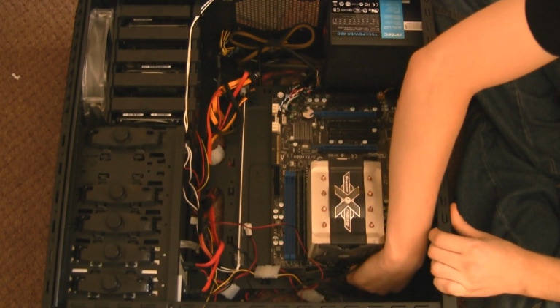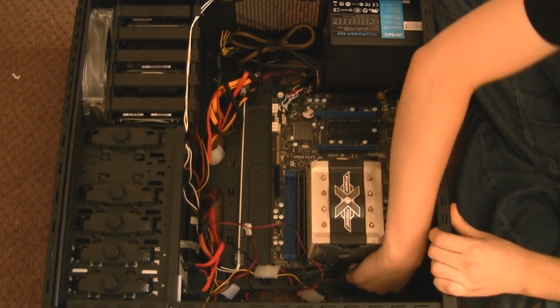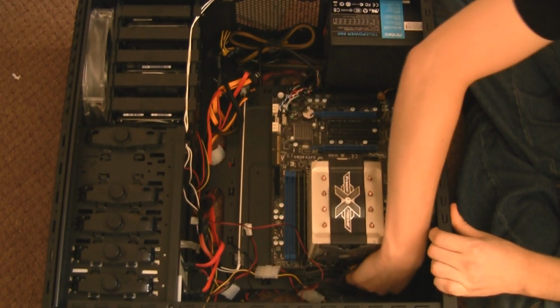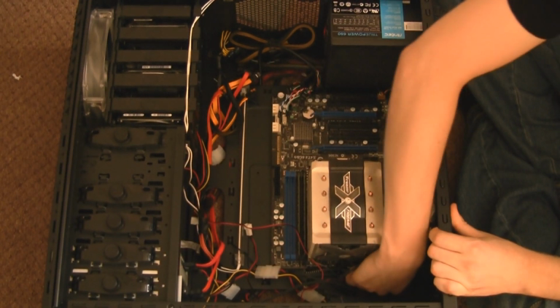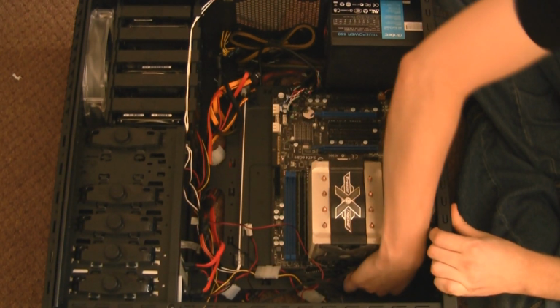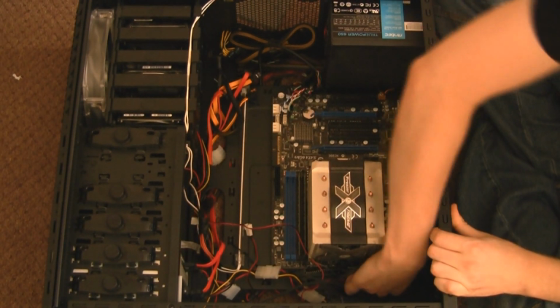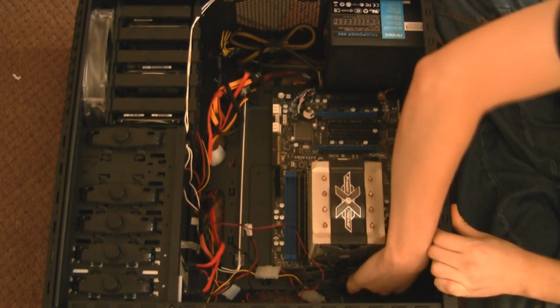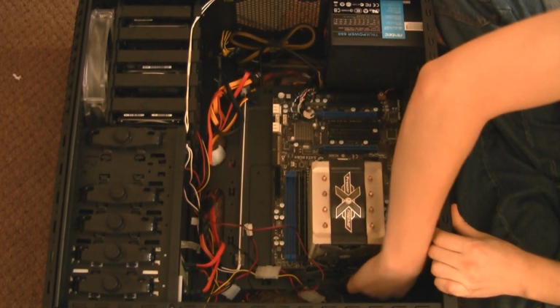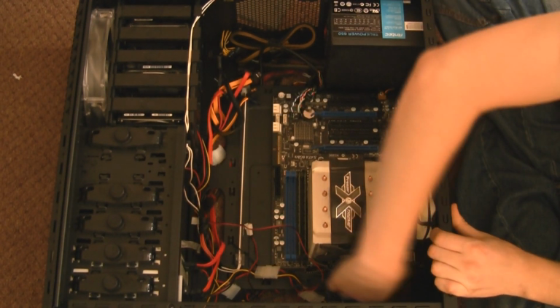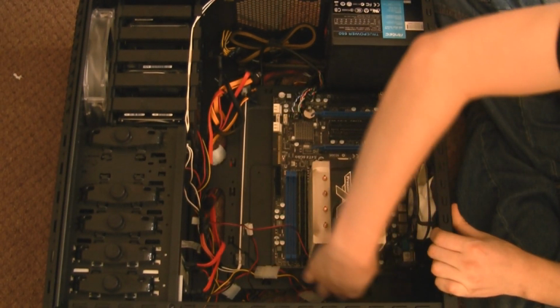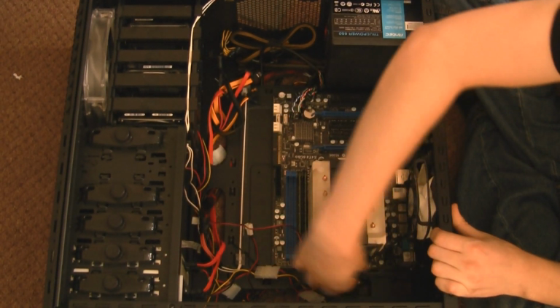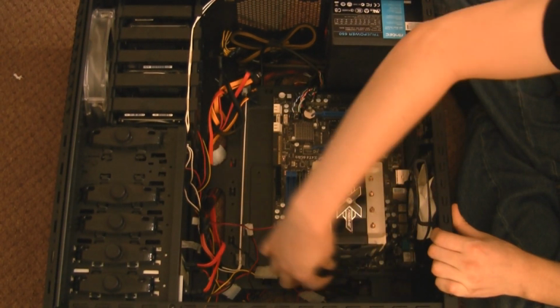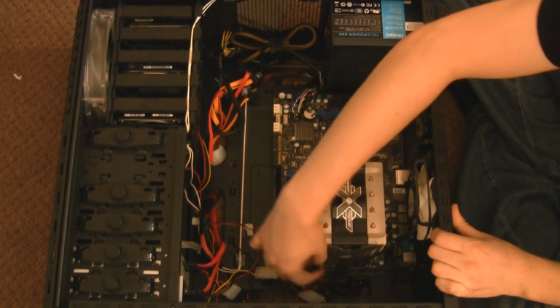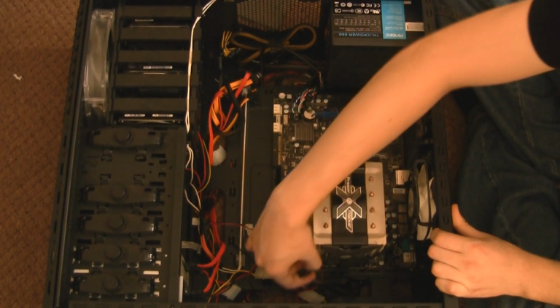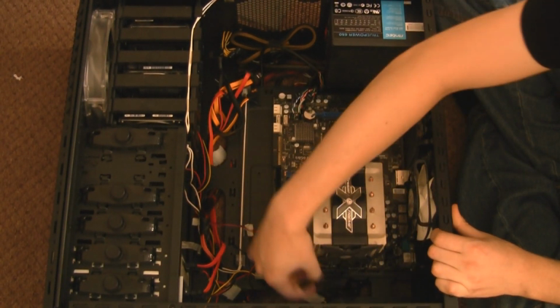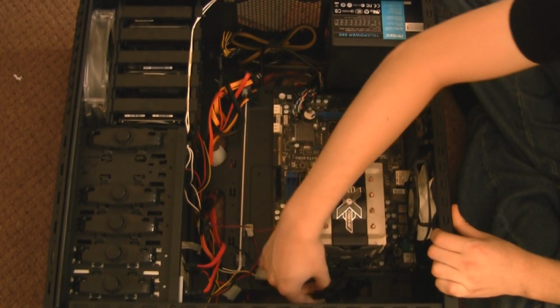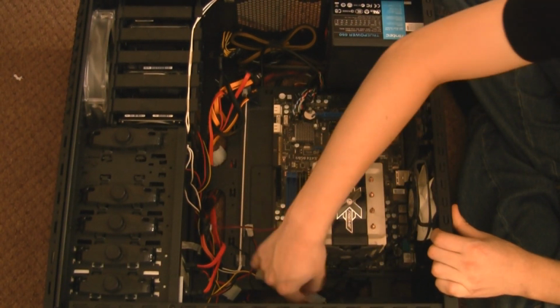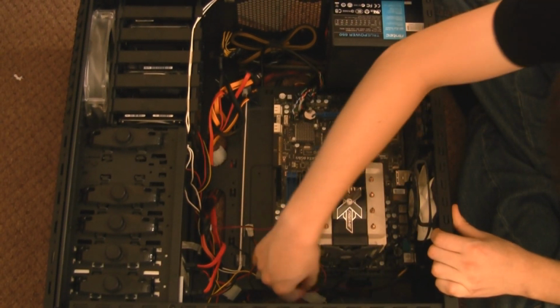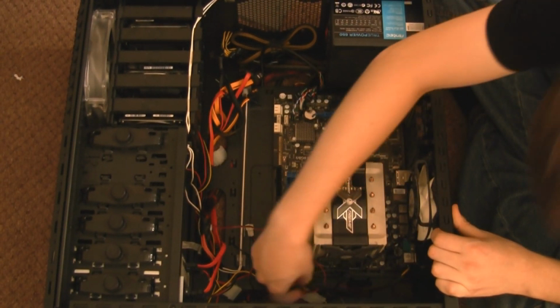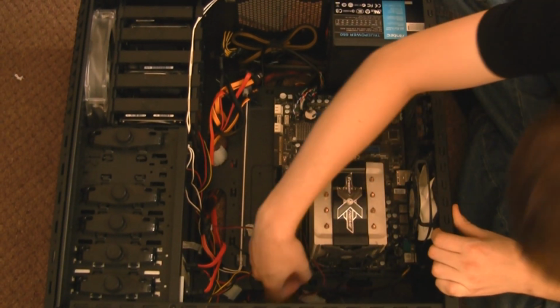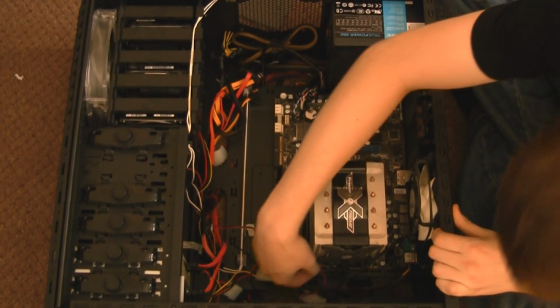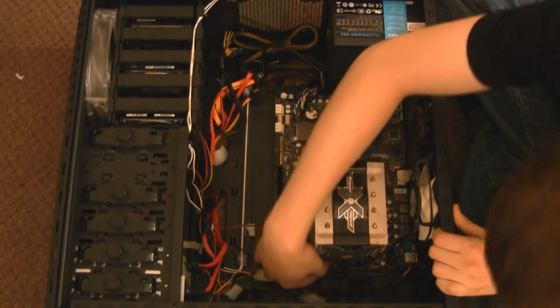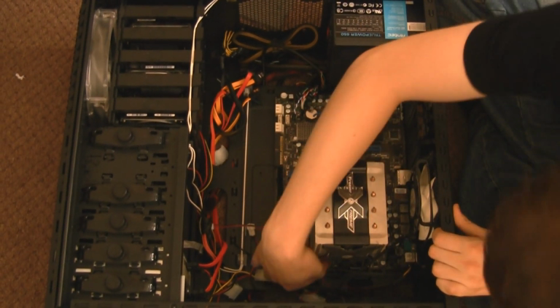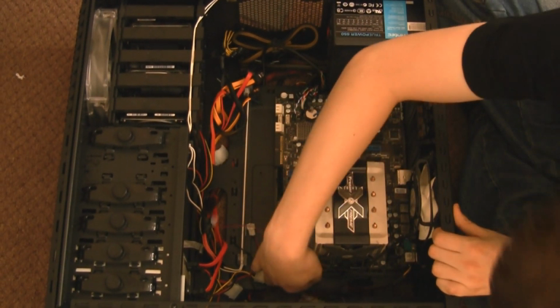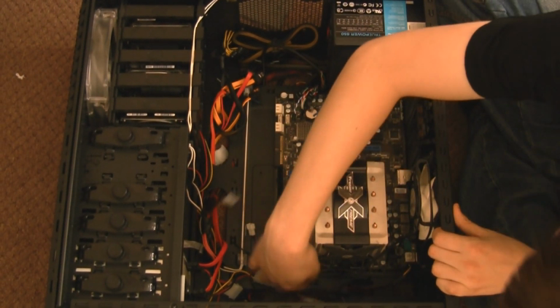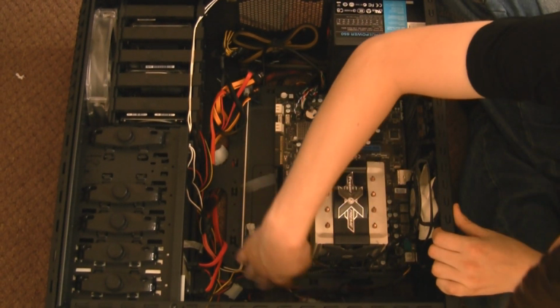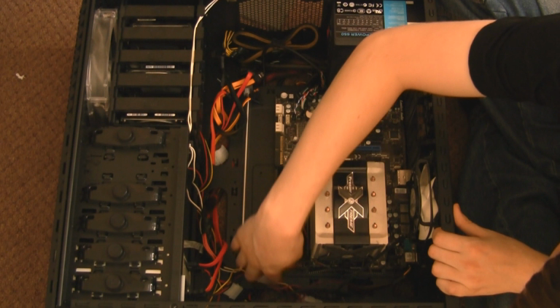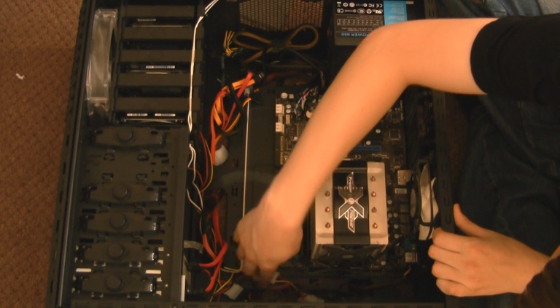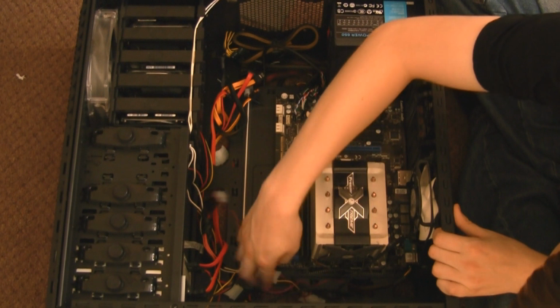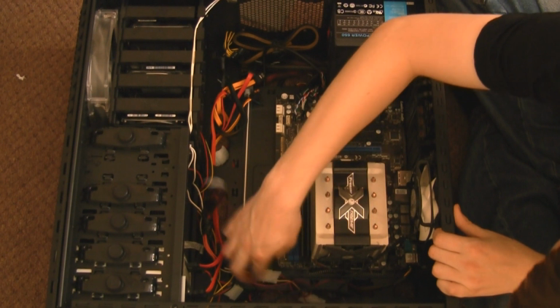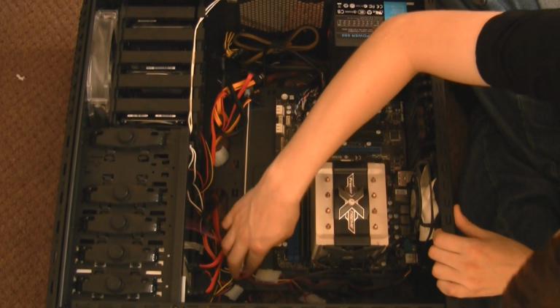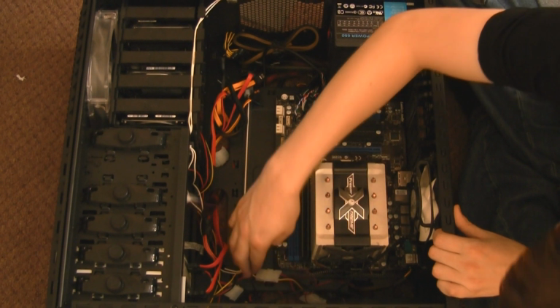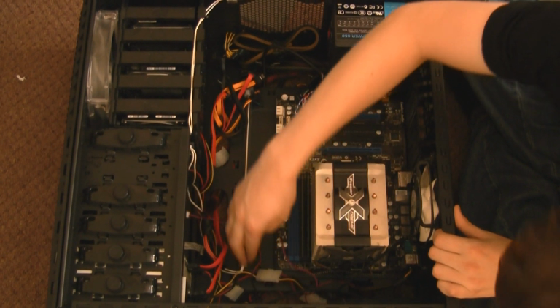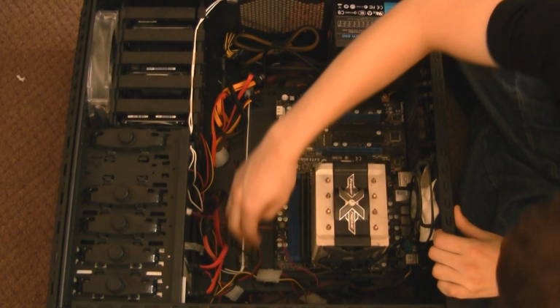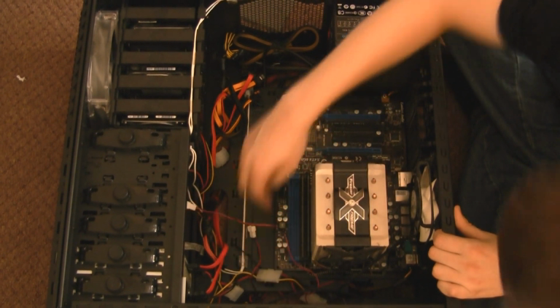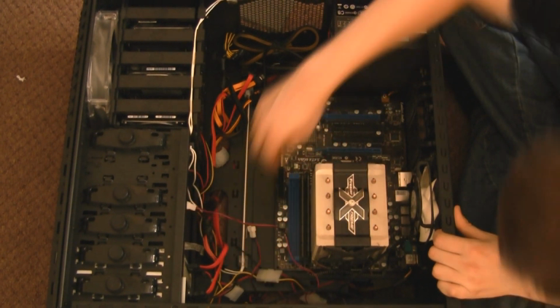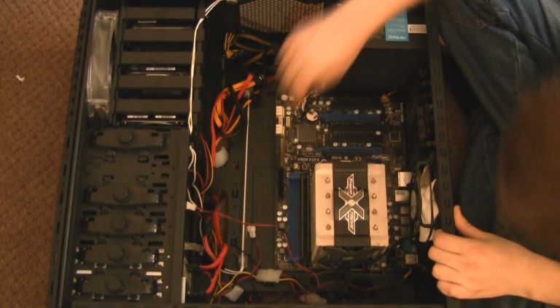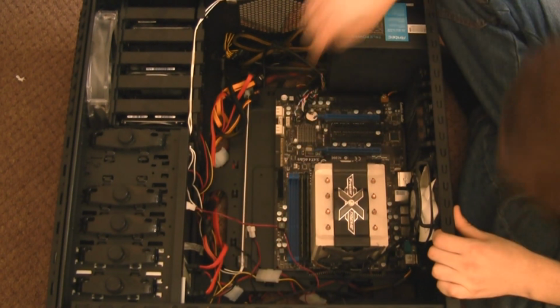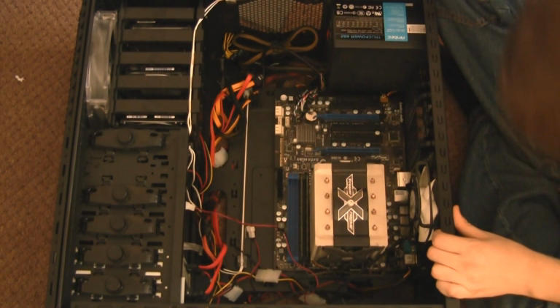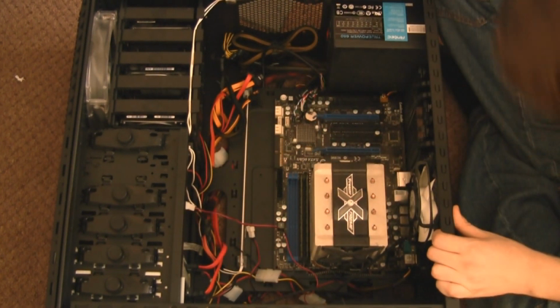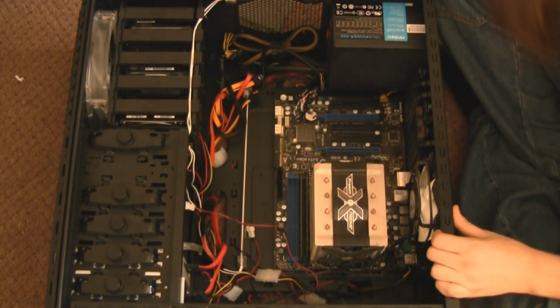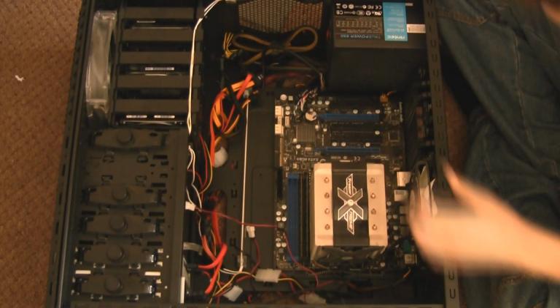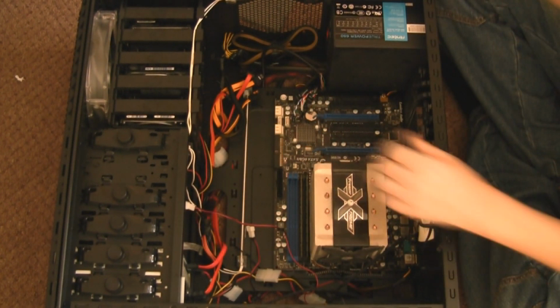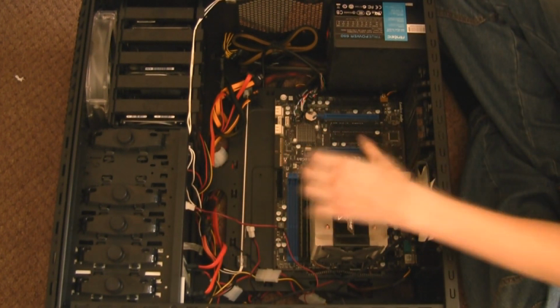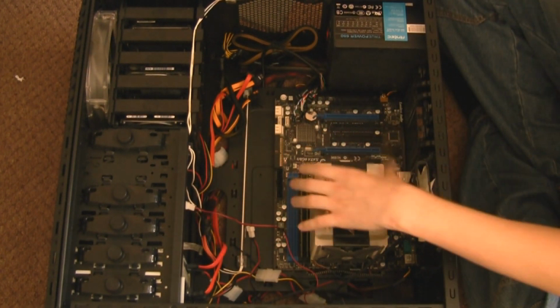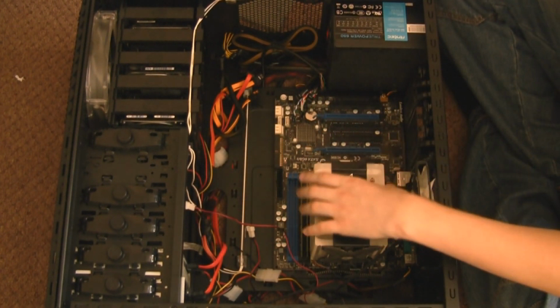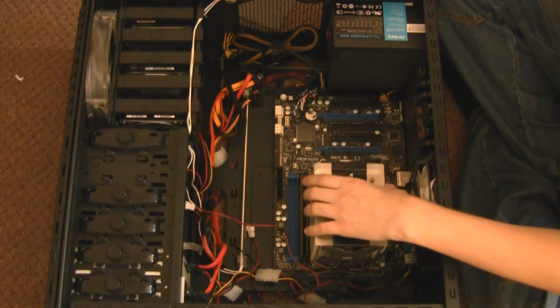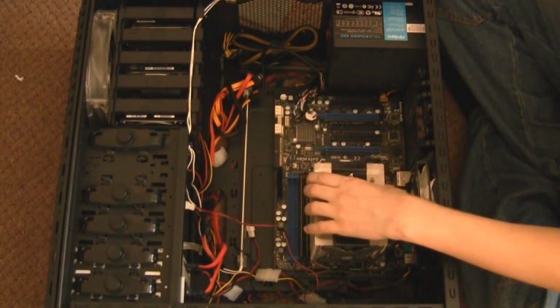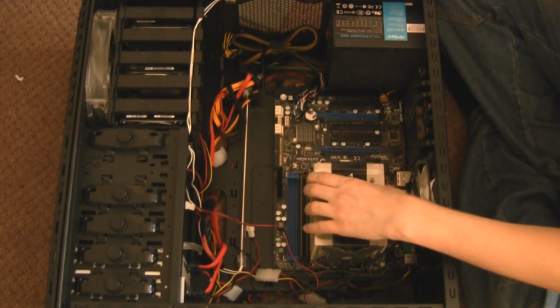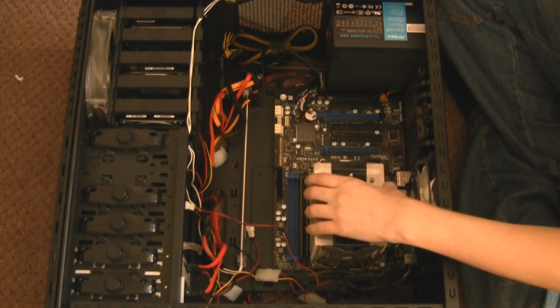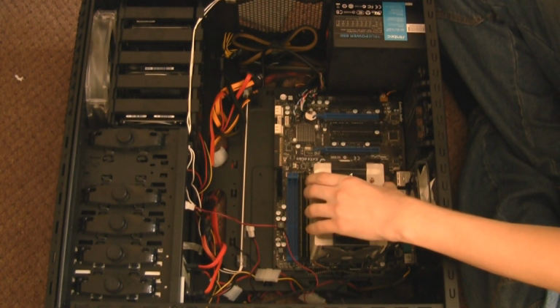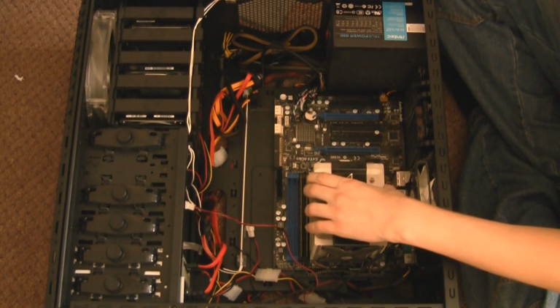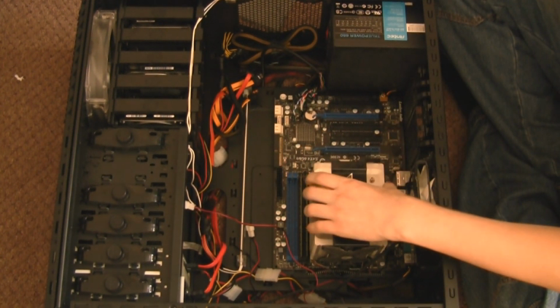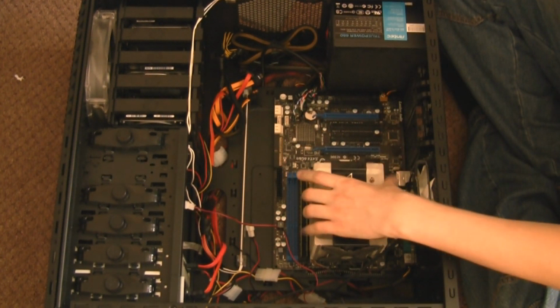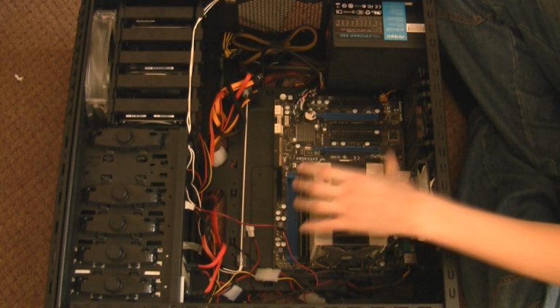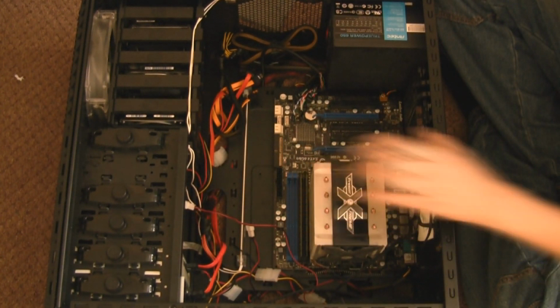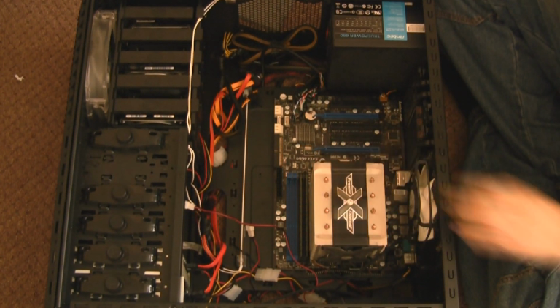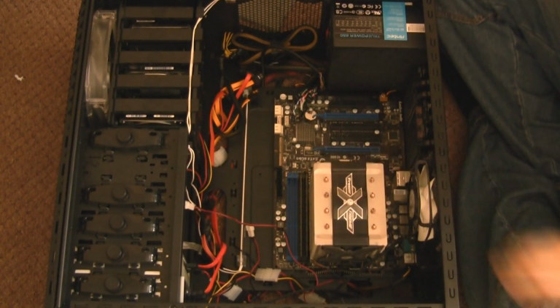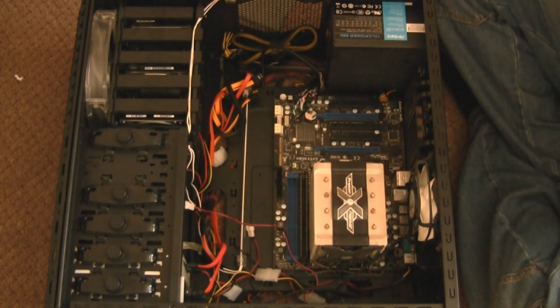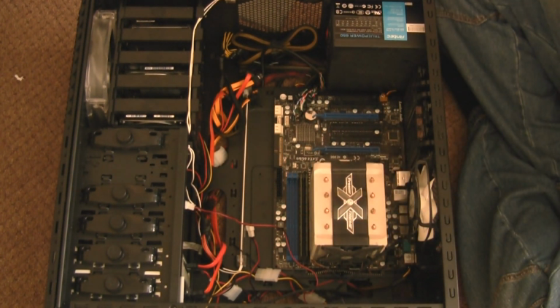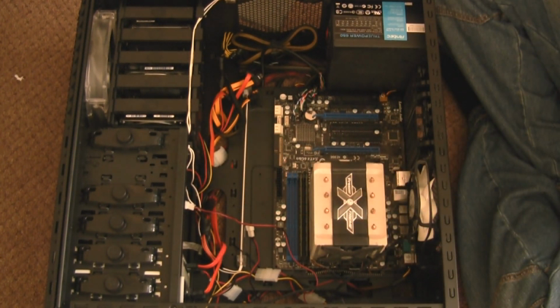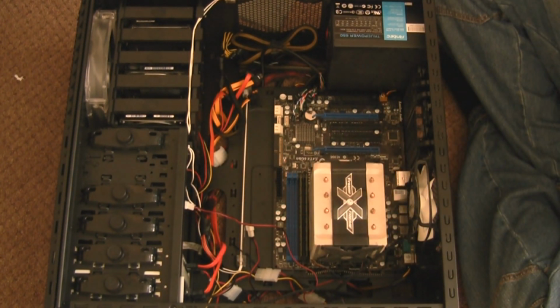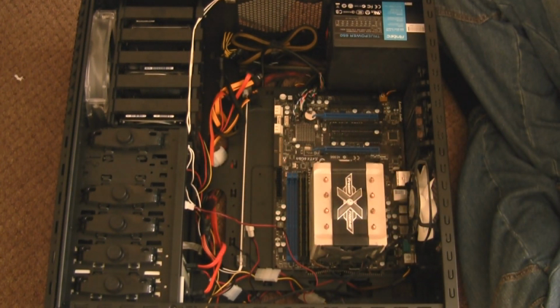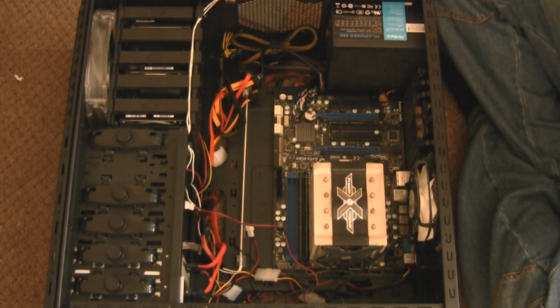Now the 4-pin ATX power supply — you need to remove this as well. And then your motherboard should be completely free.